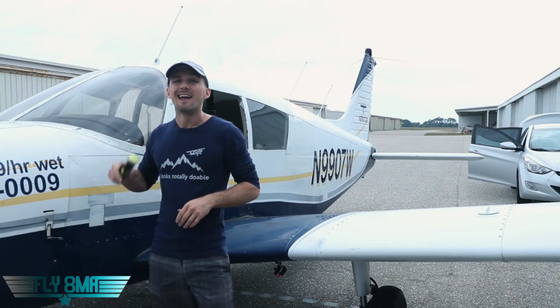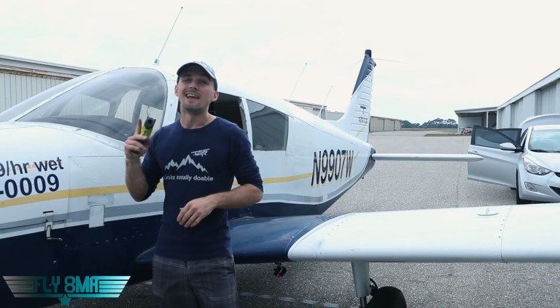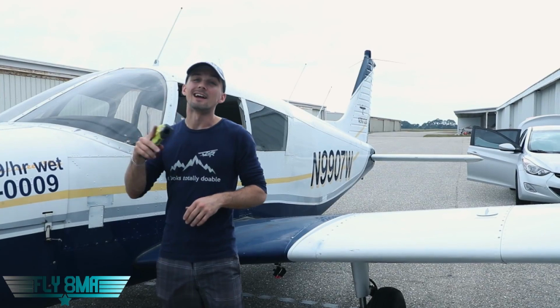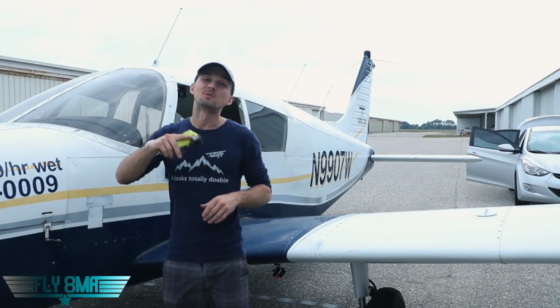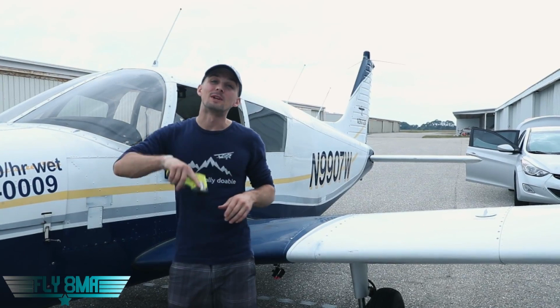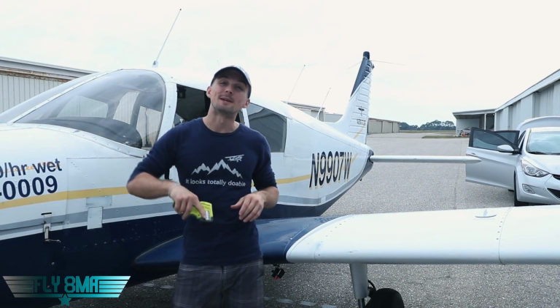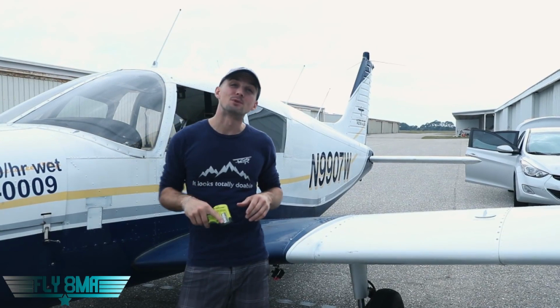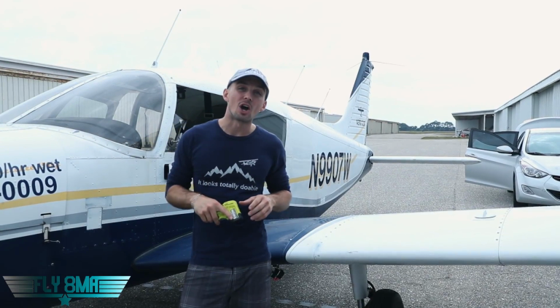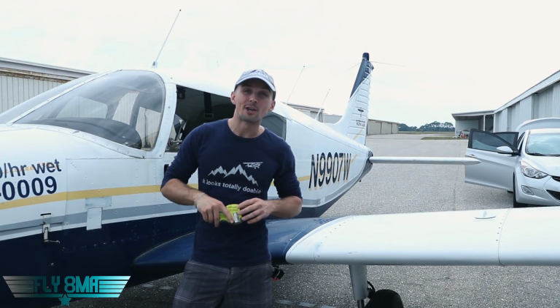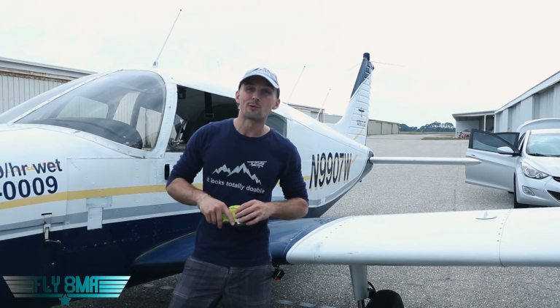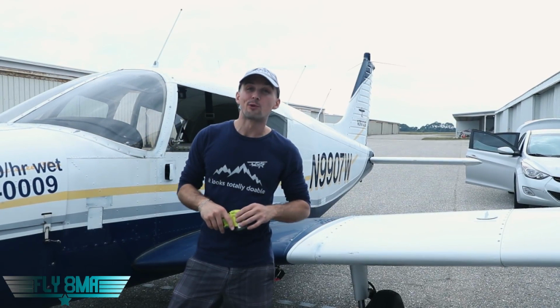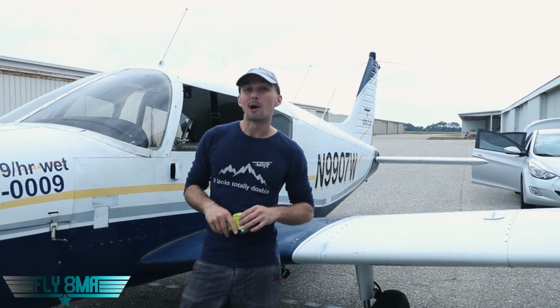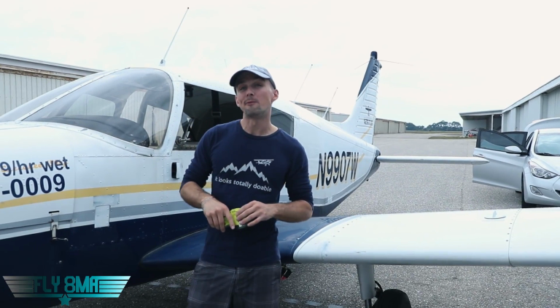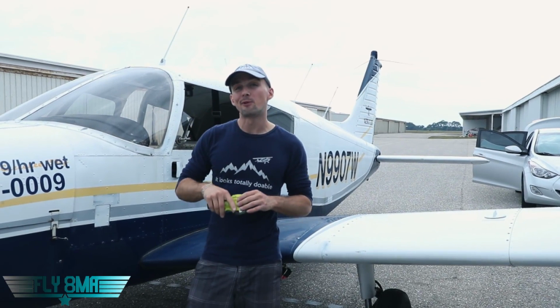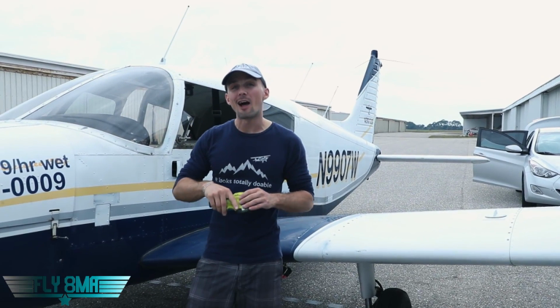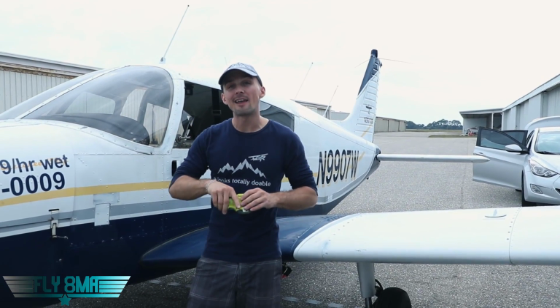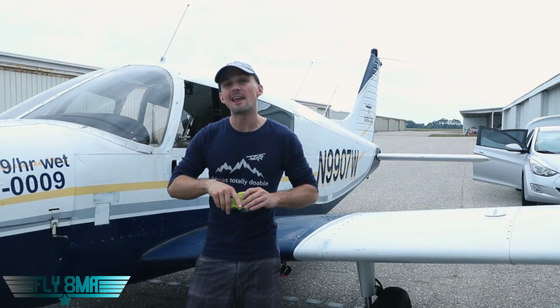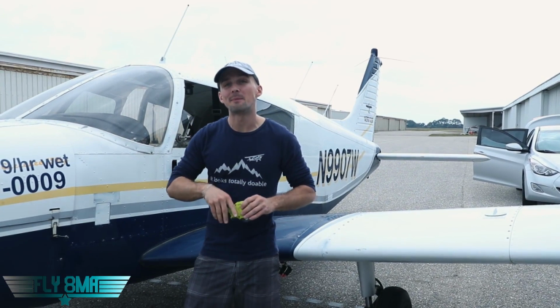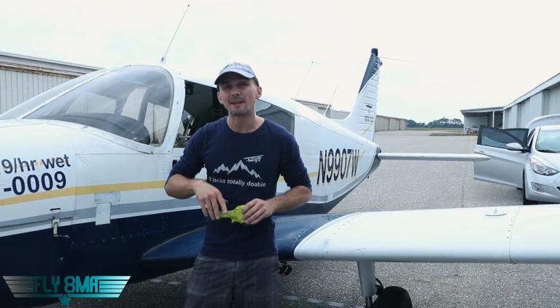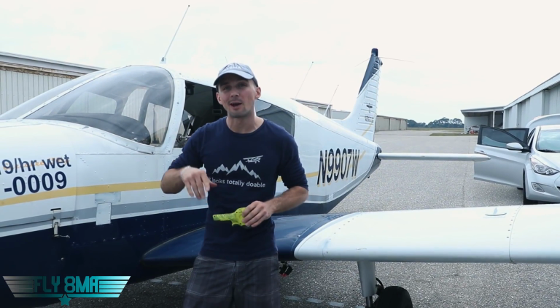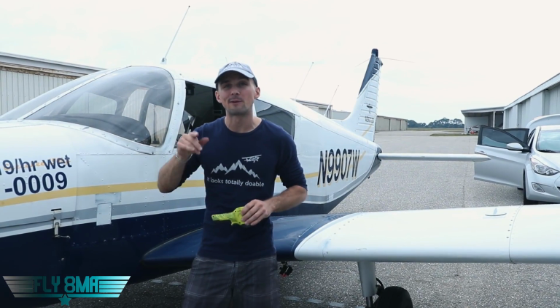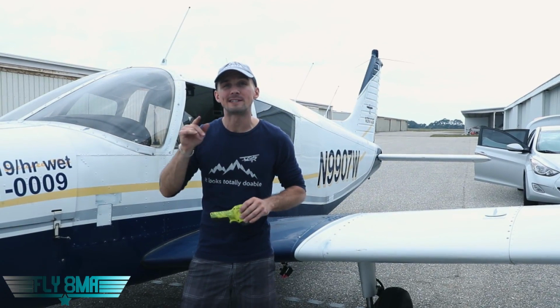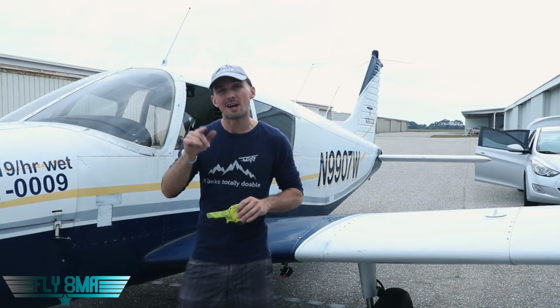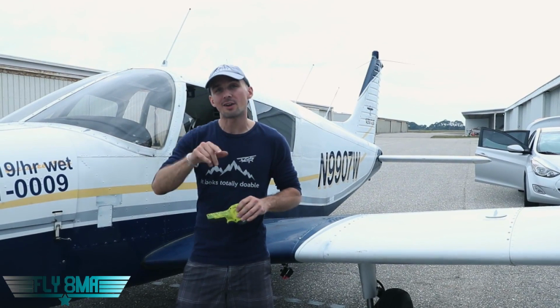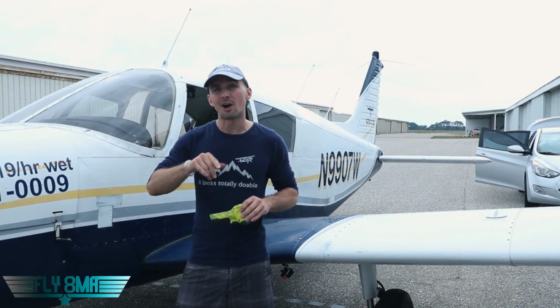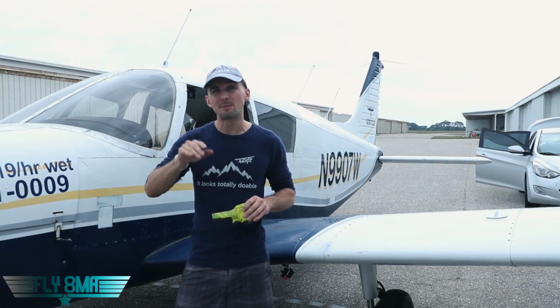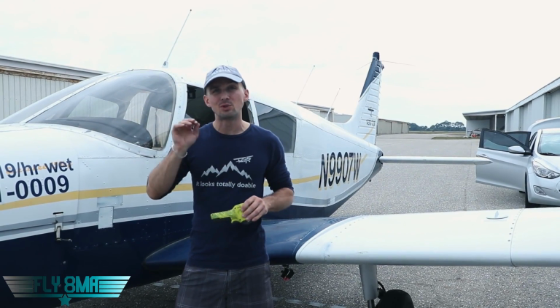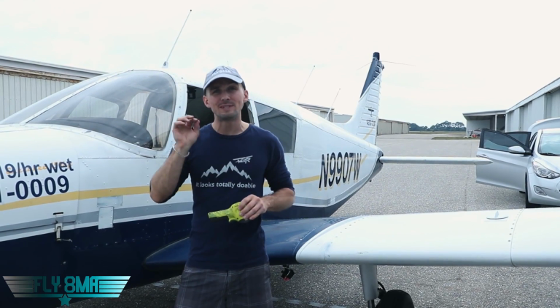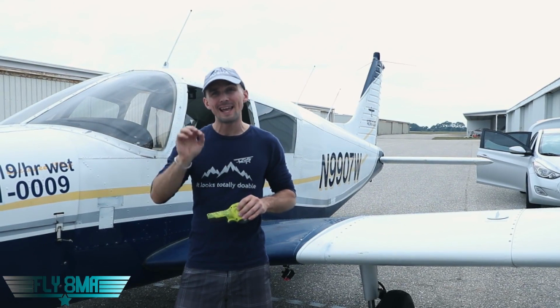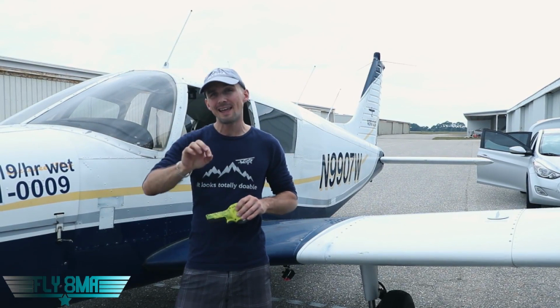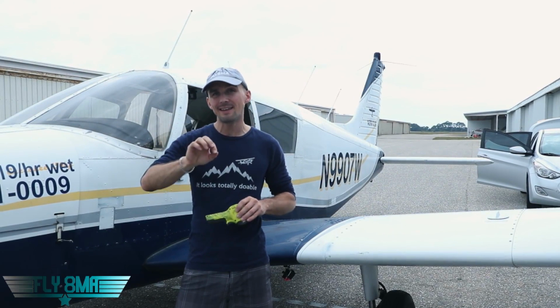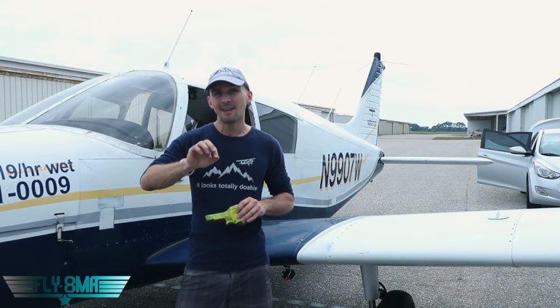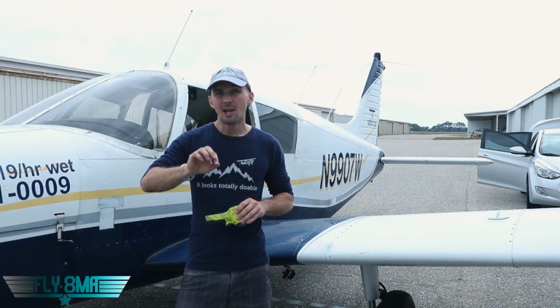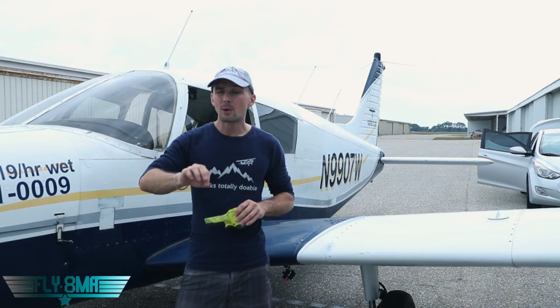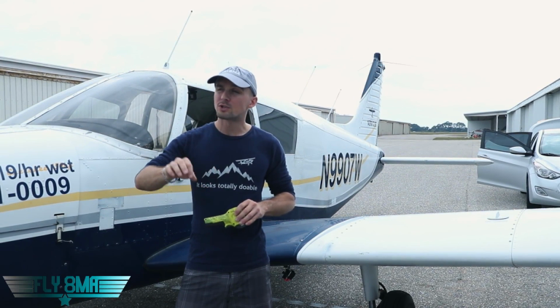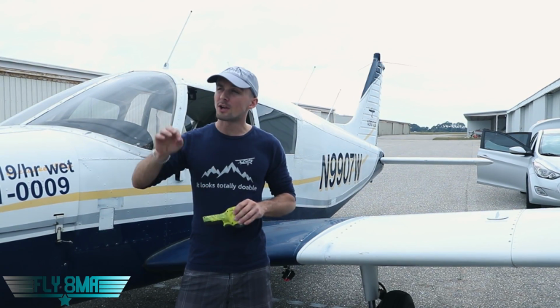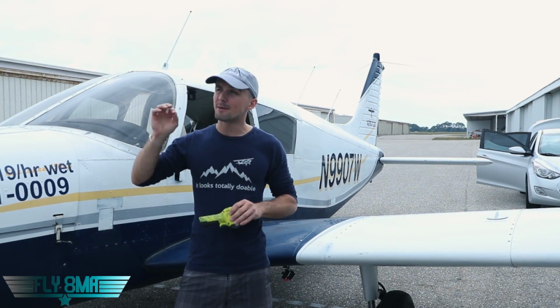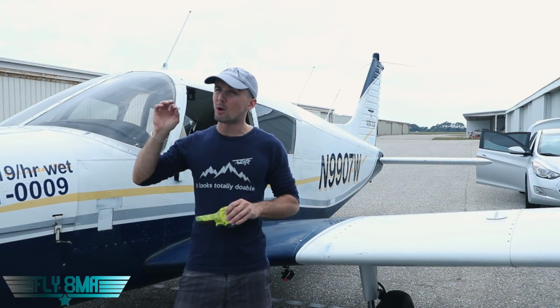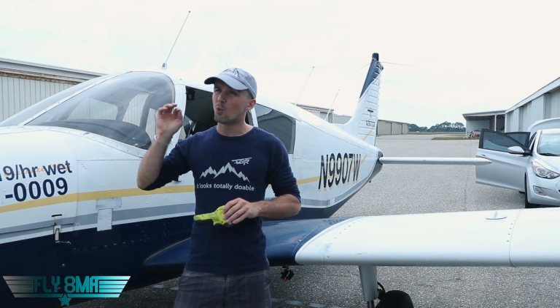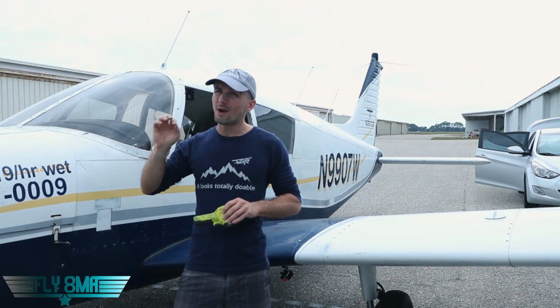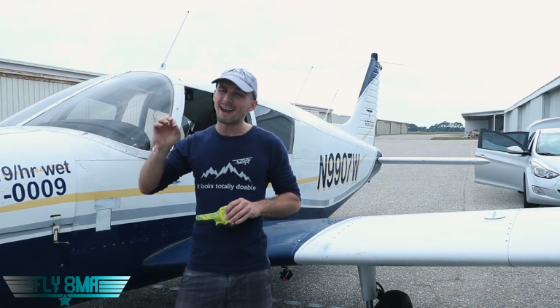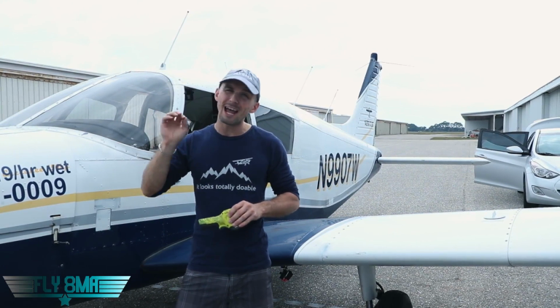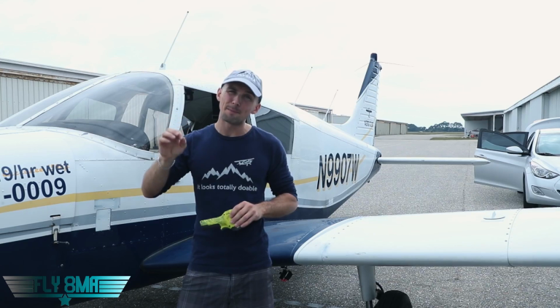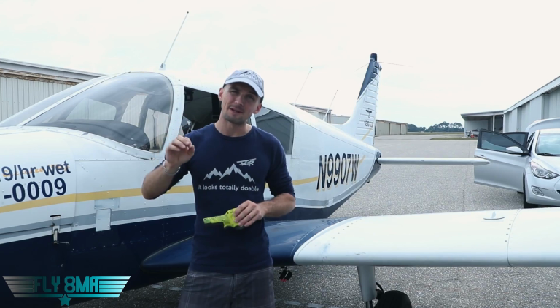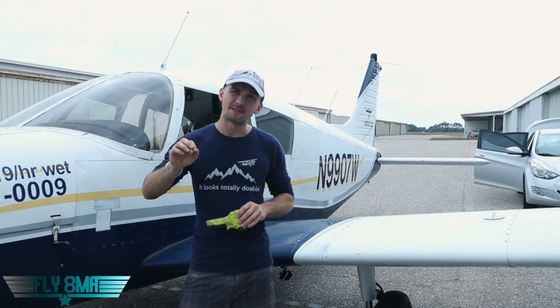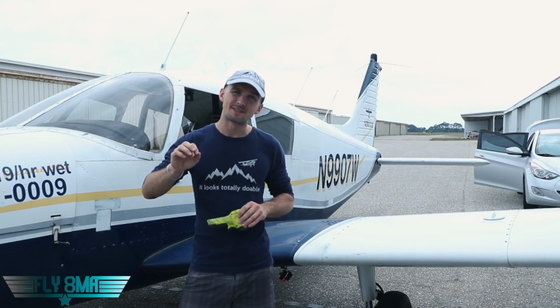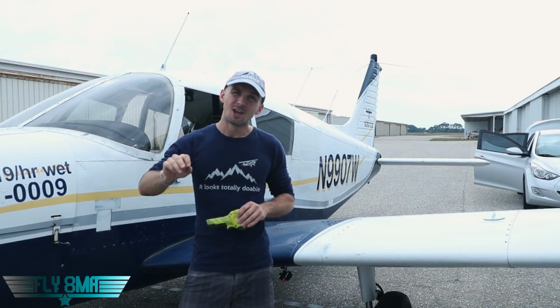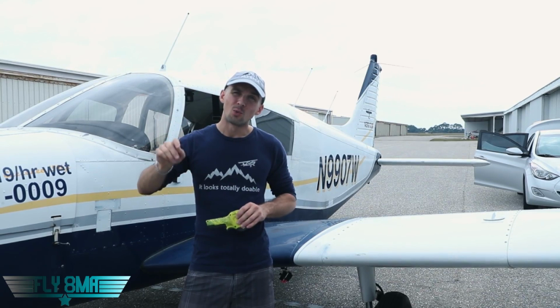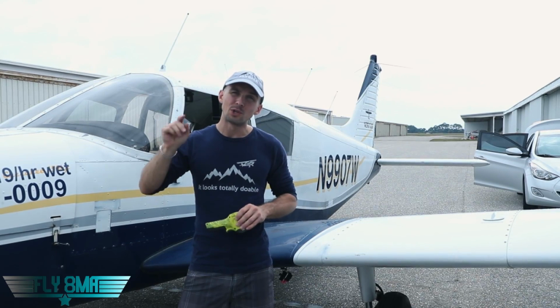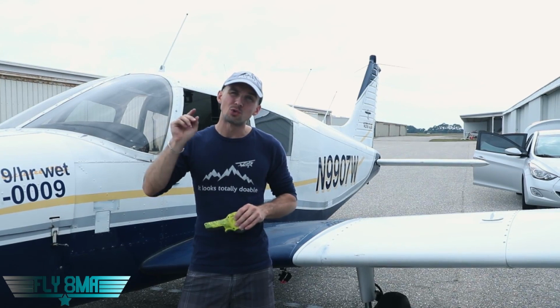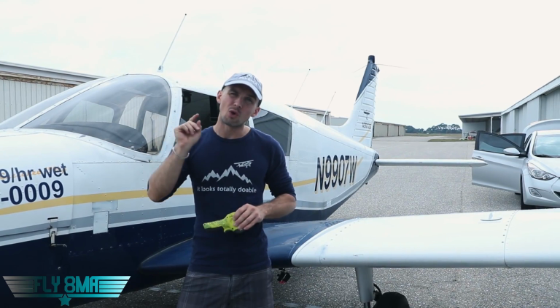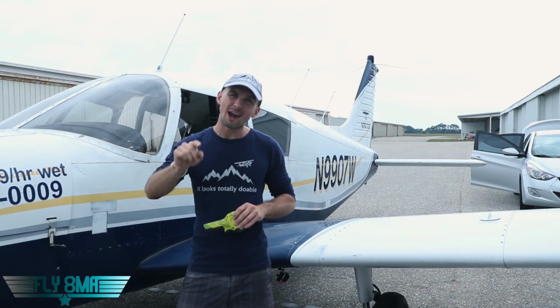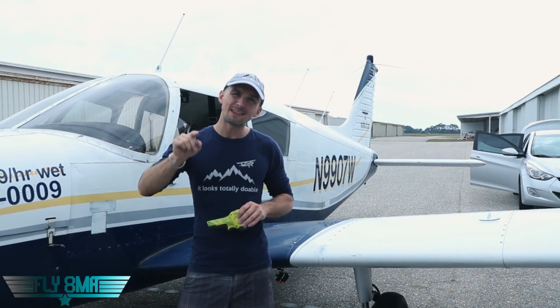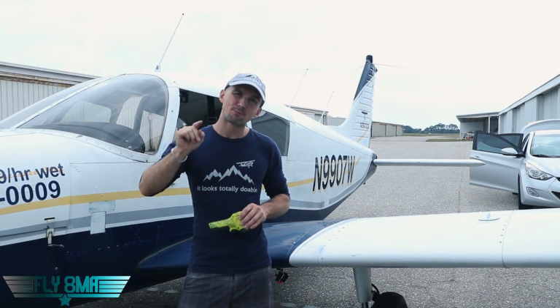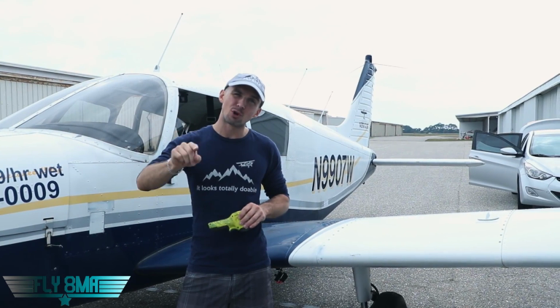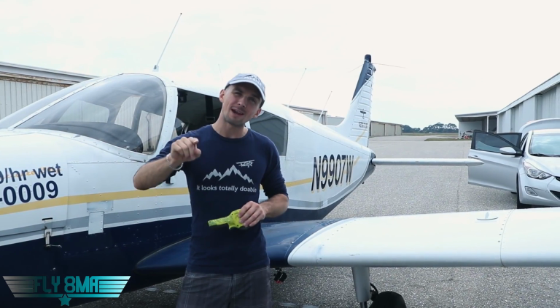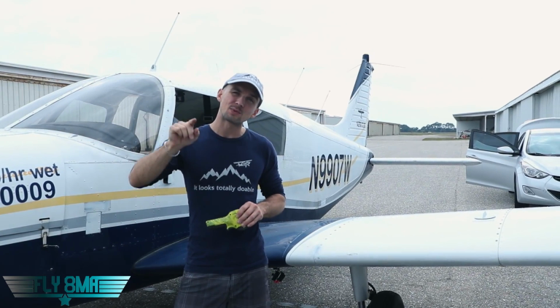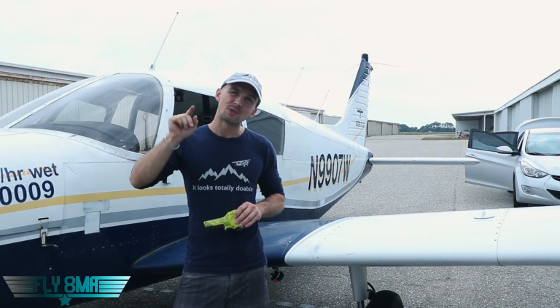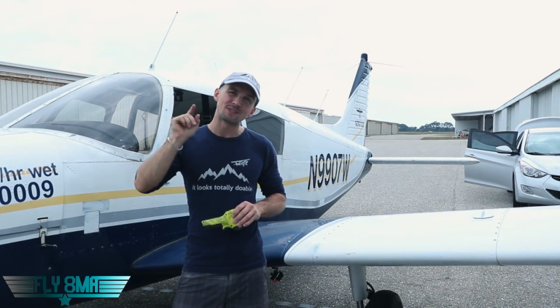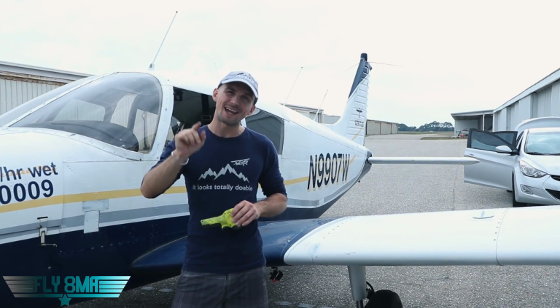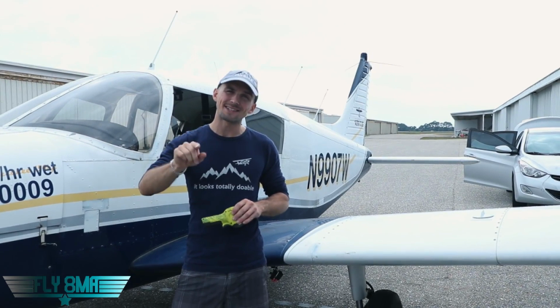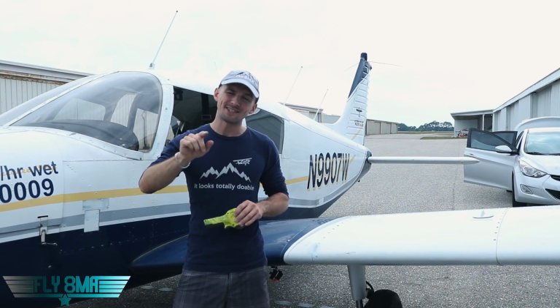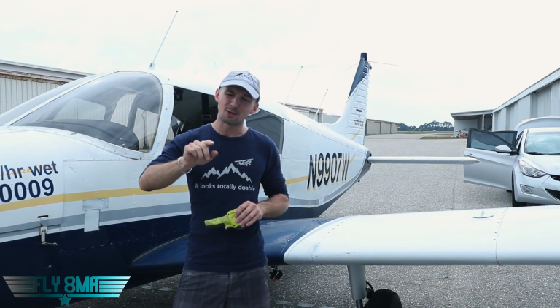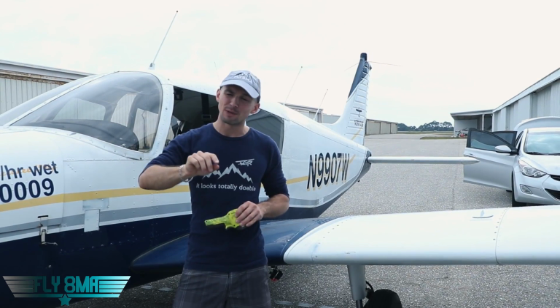Hey guys, what is up? John here from fly8mikealfa.com. Today we are talking about what happens when you ride the brakes when you taxi an airplane.